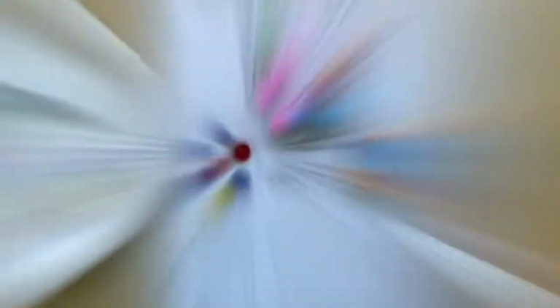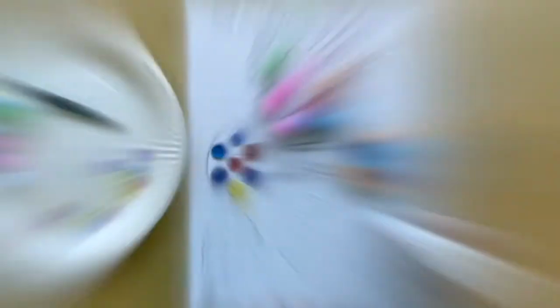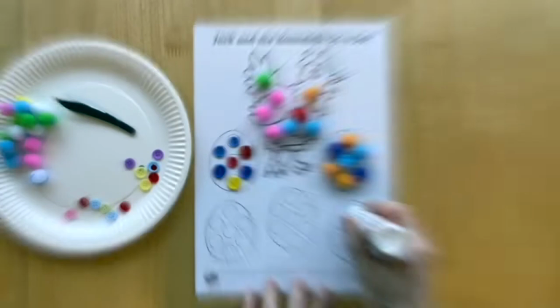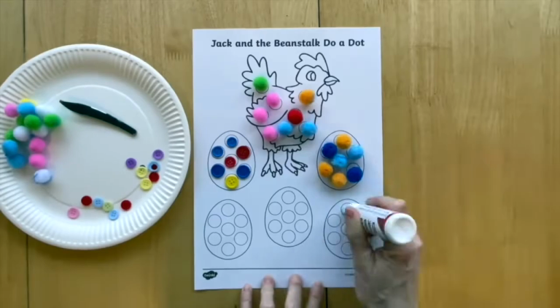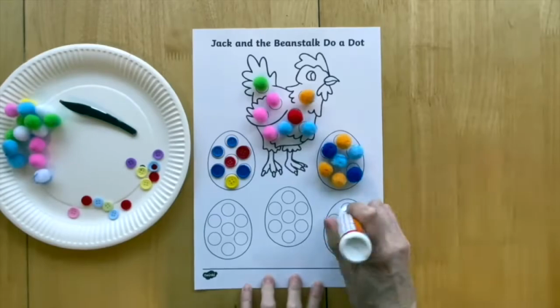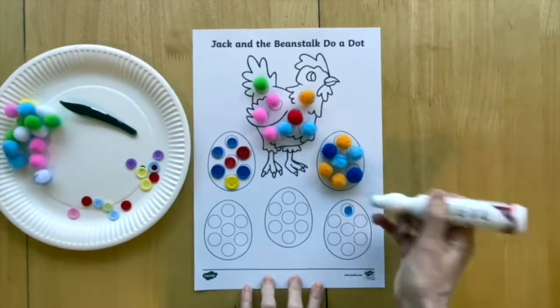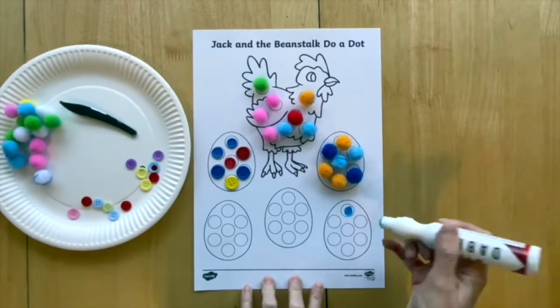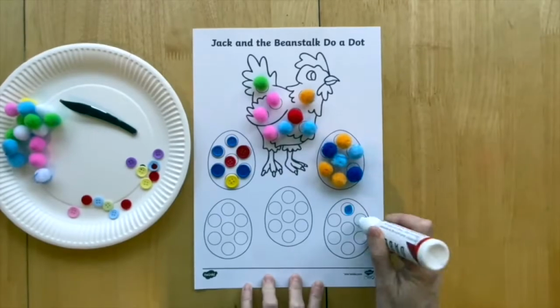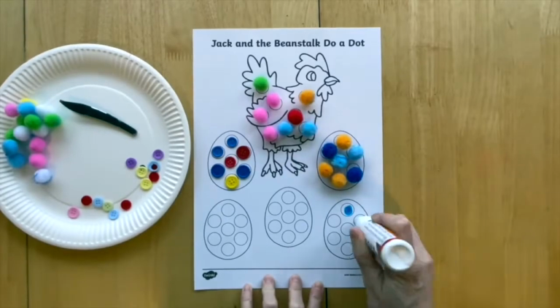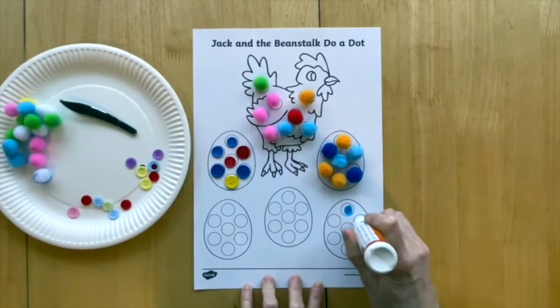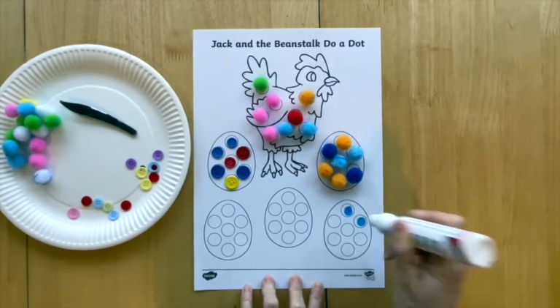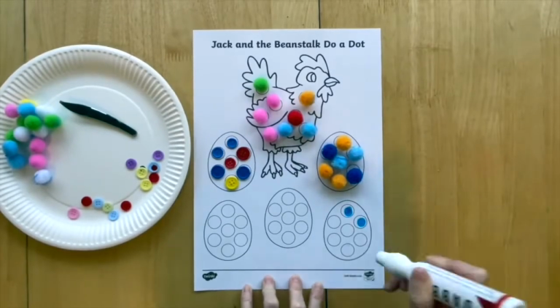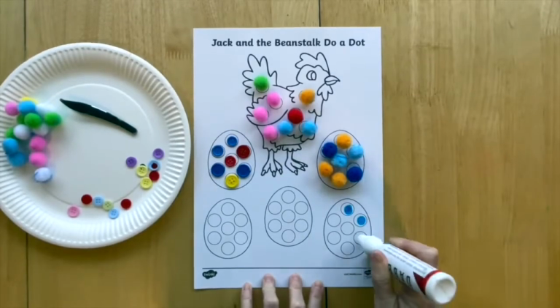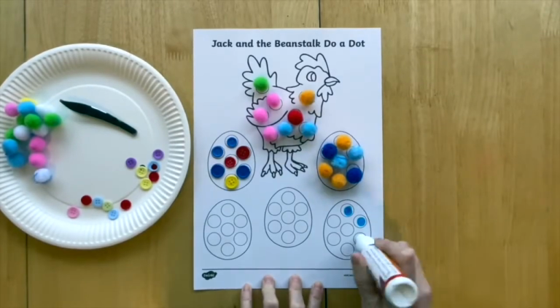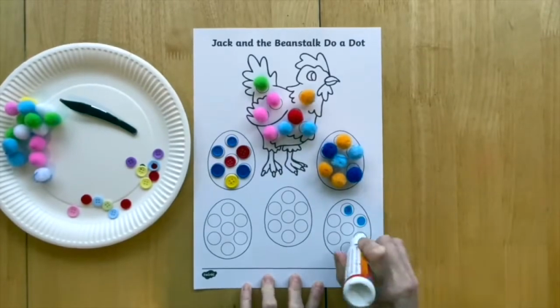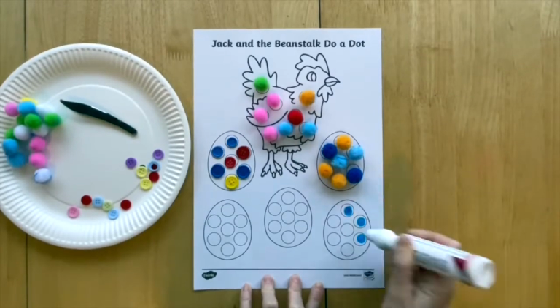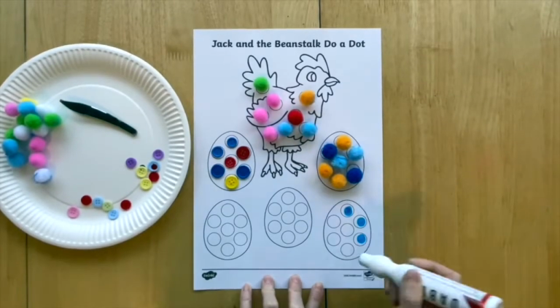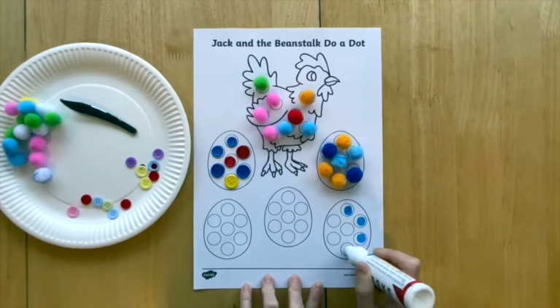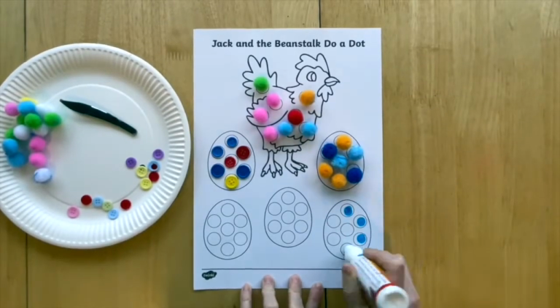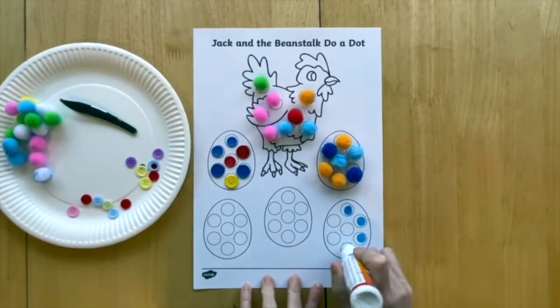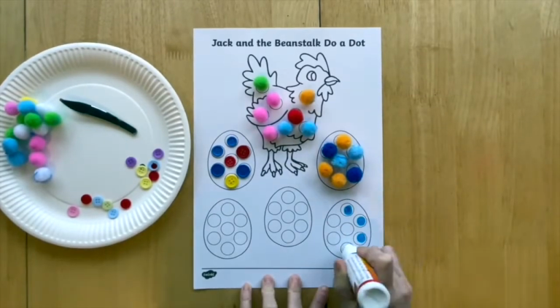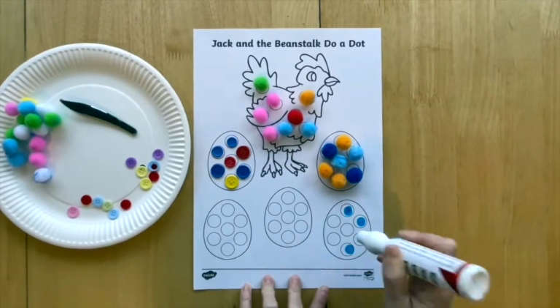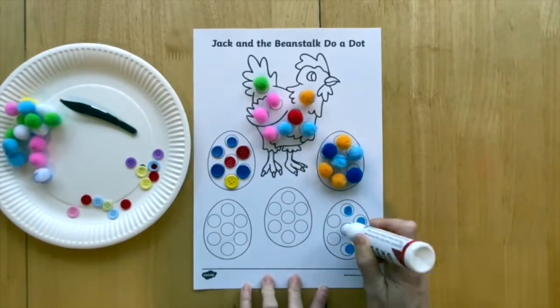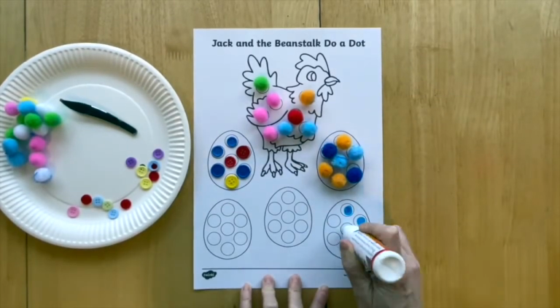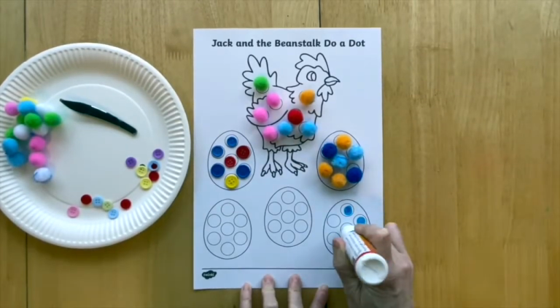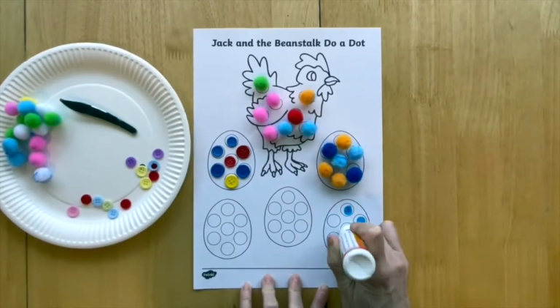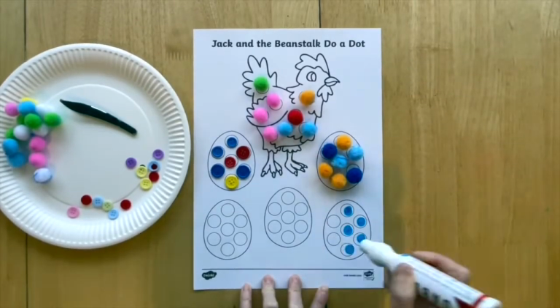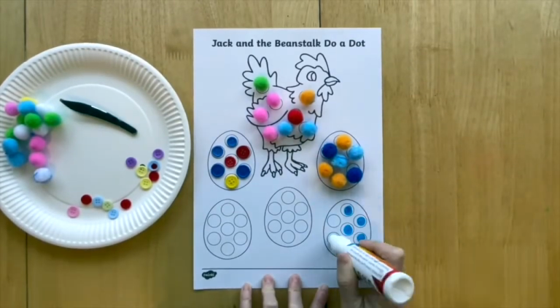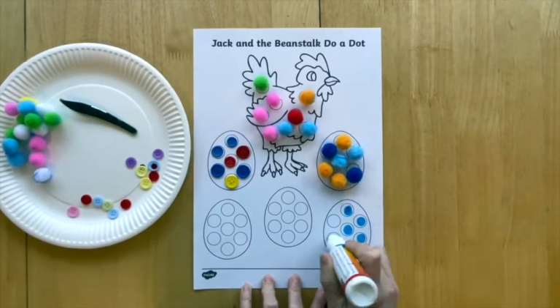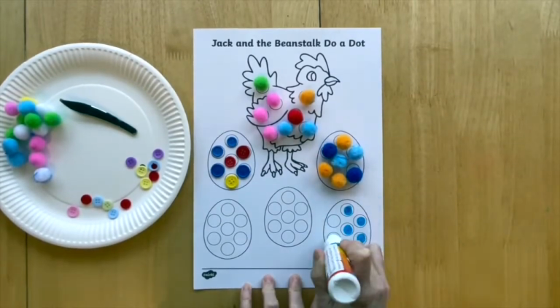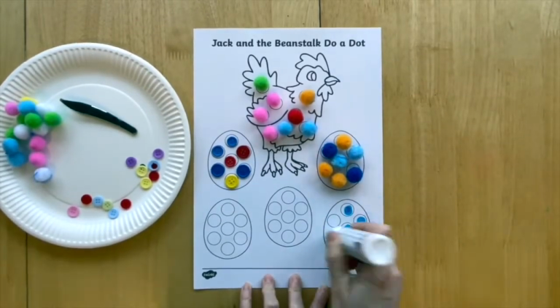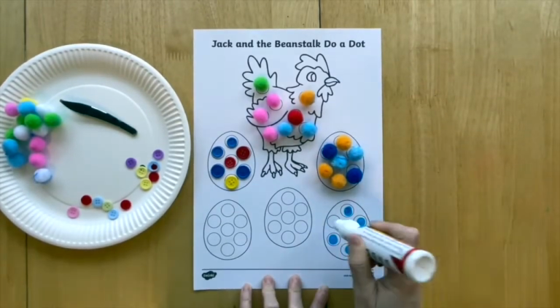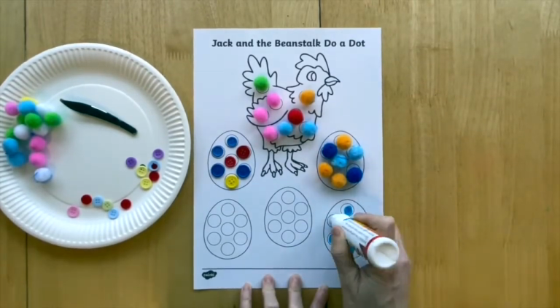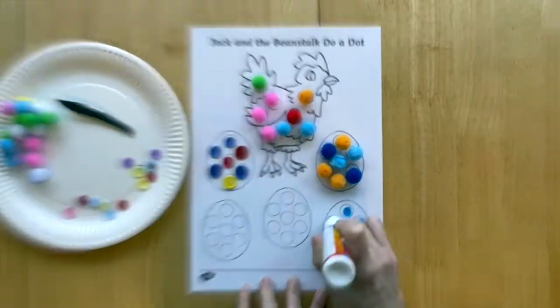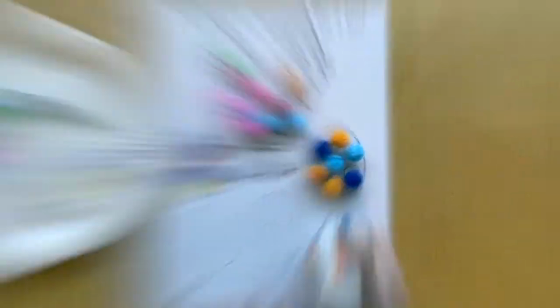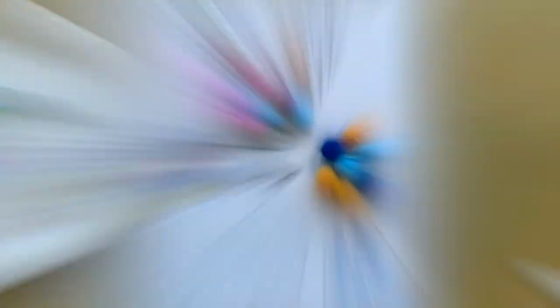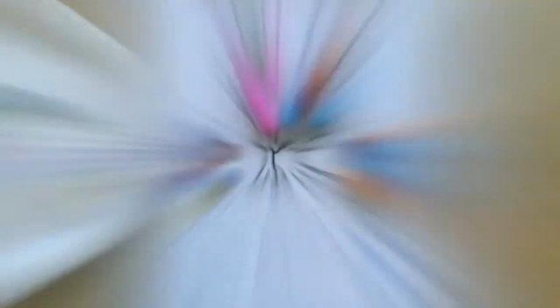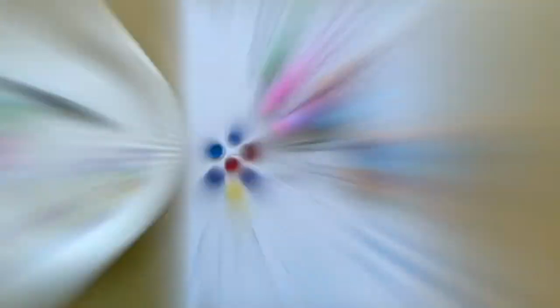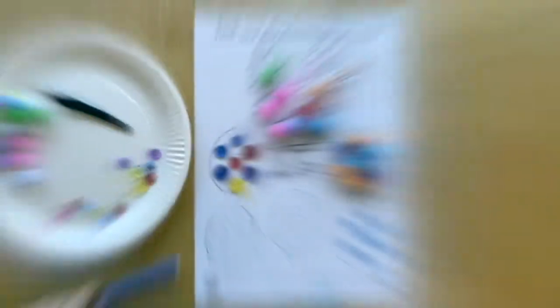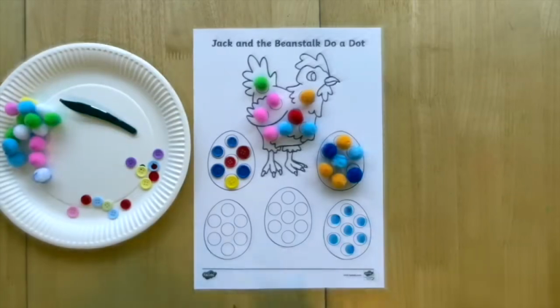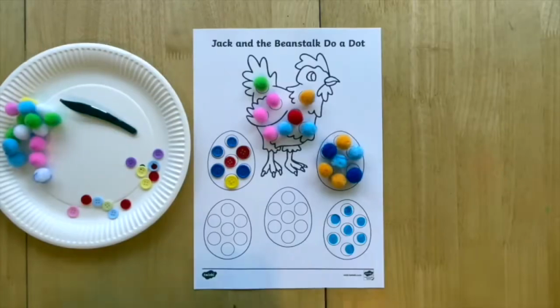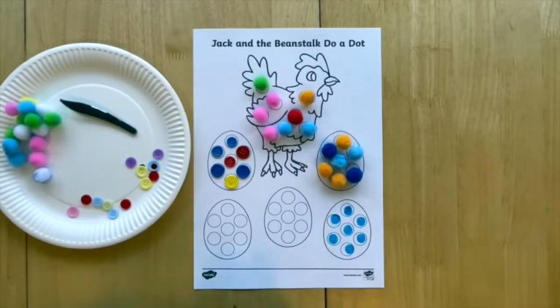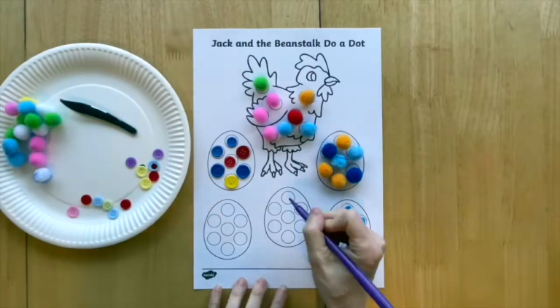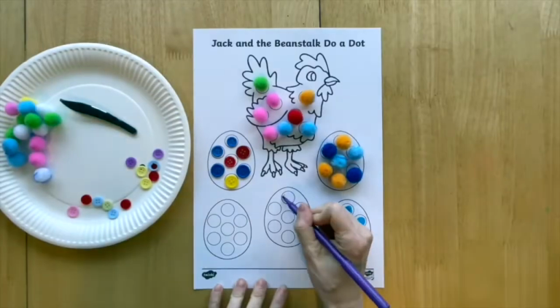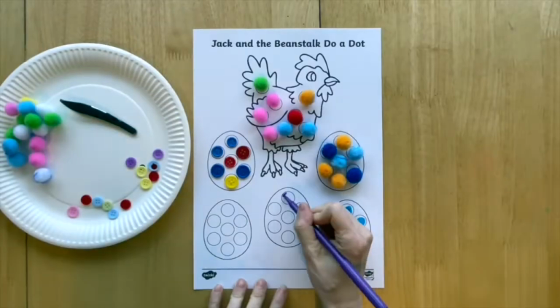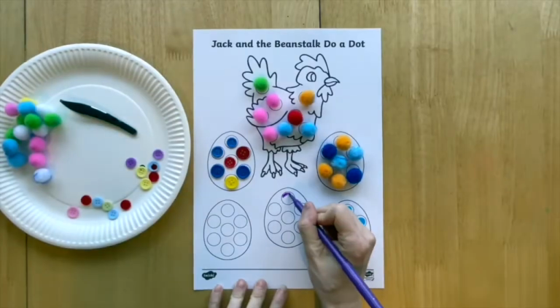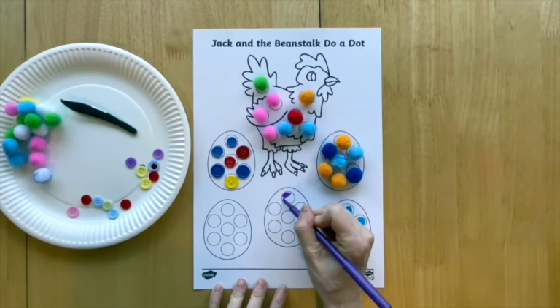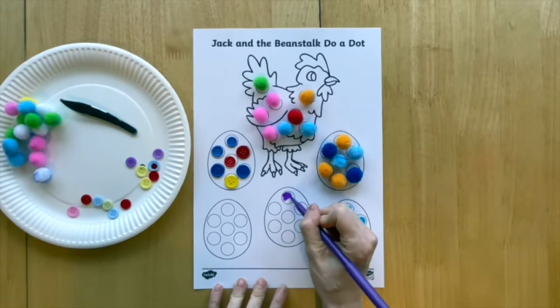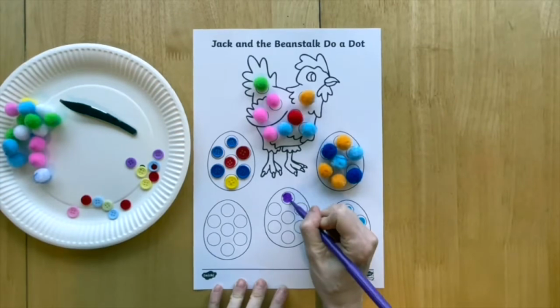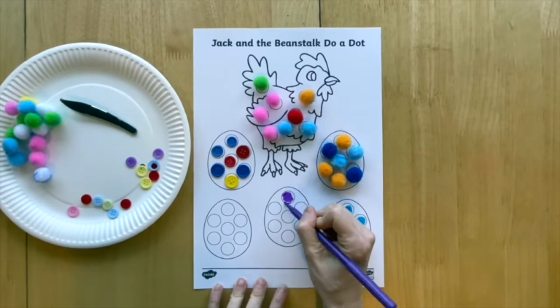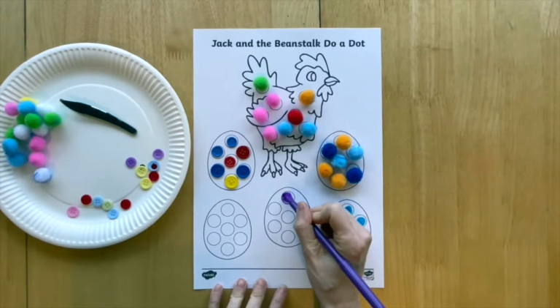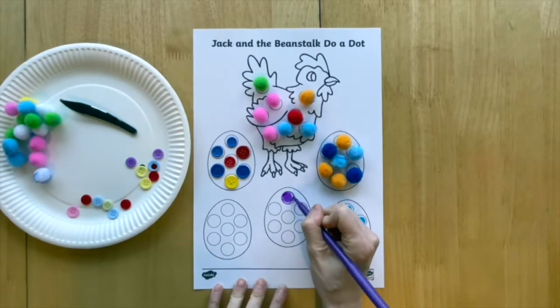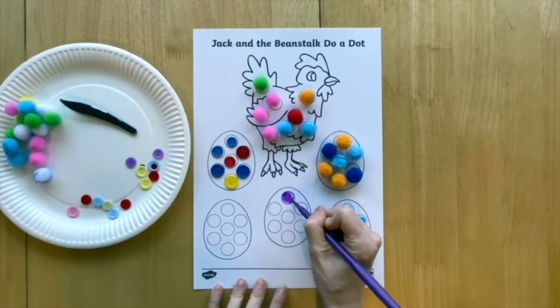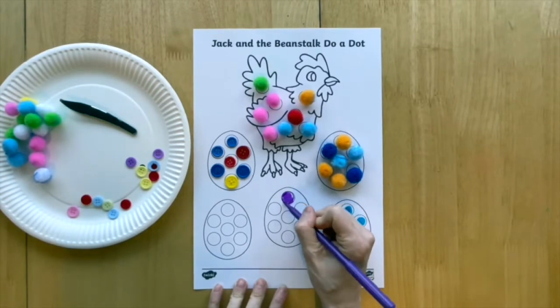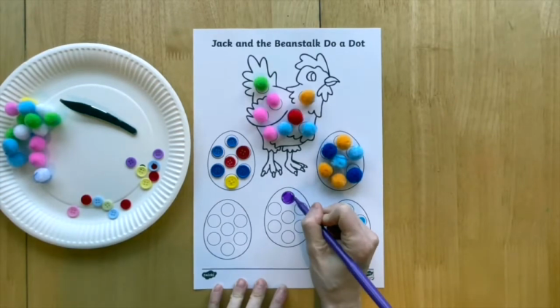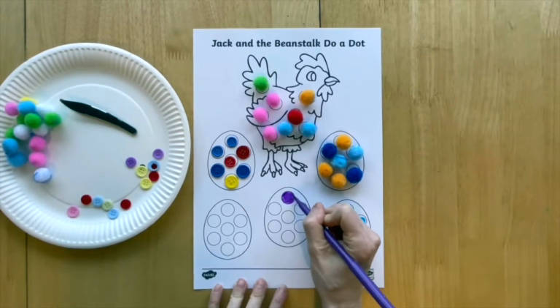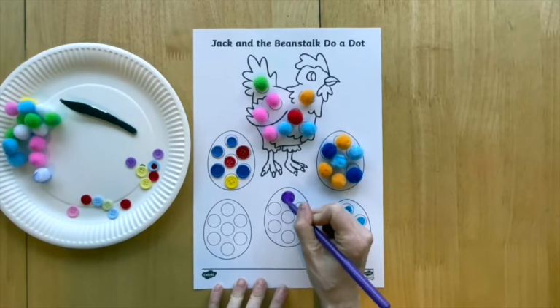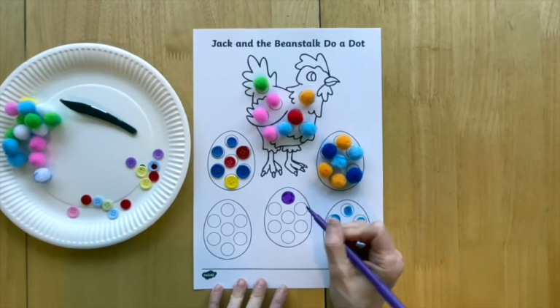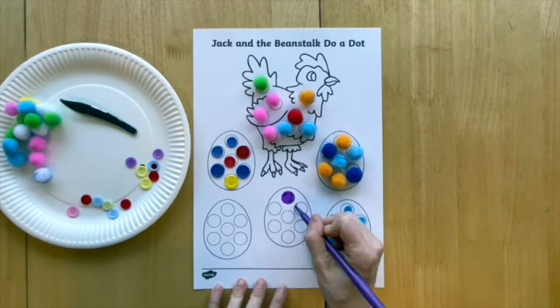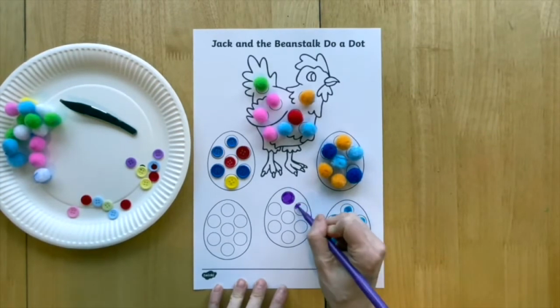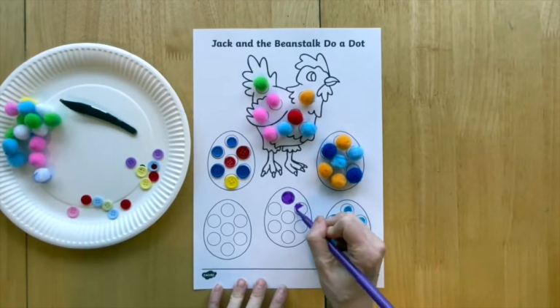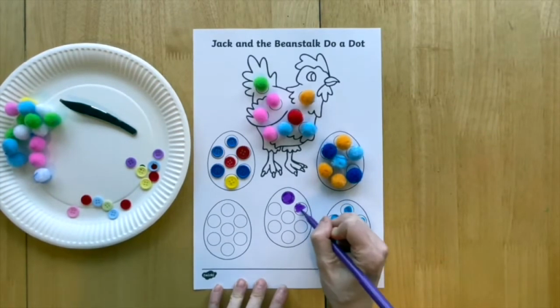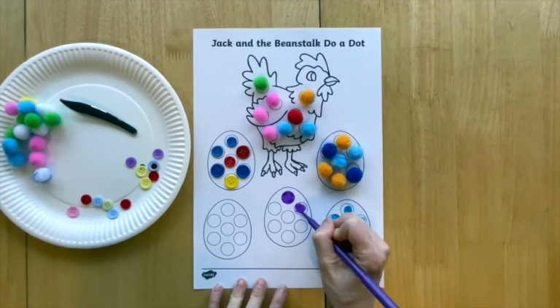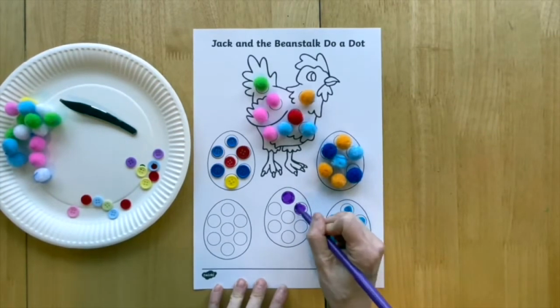The larger dot sheets are the perfect size to use bingo dabbers with, or children could simply colour in the spaces.